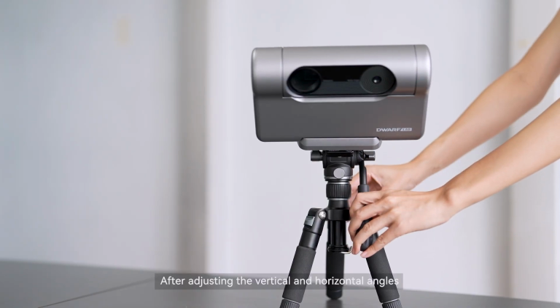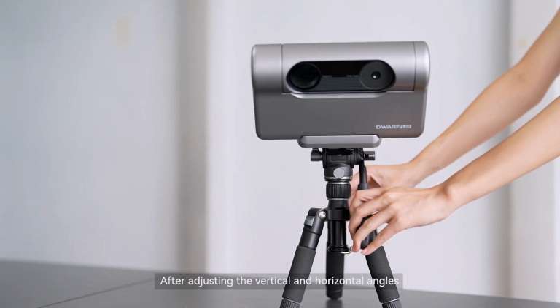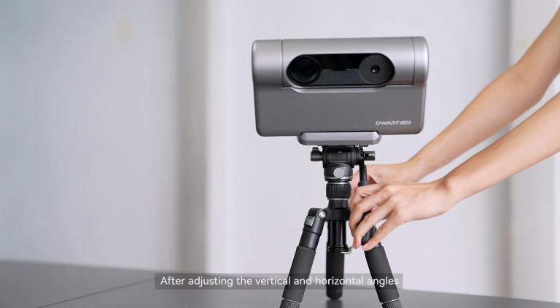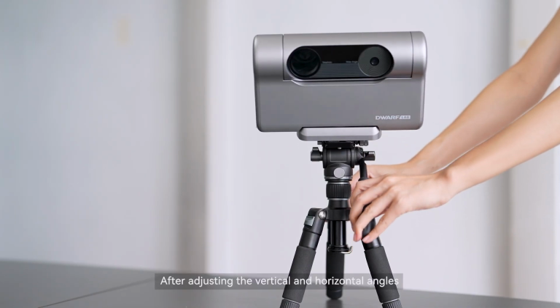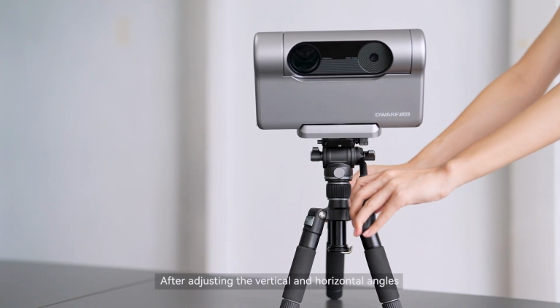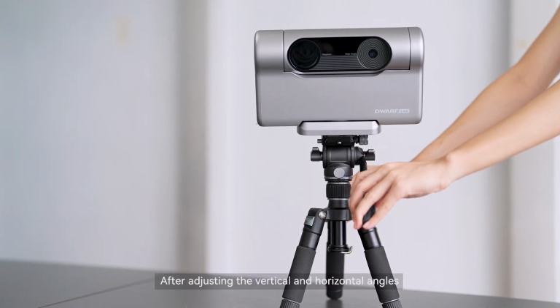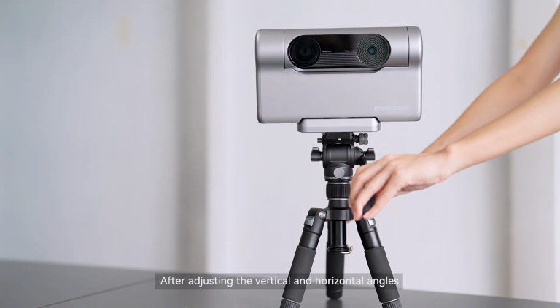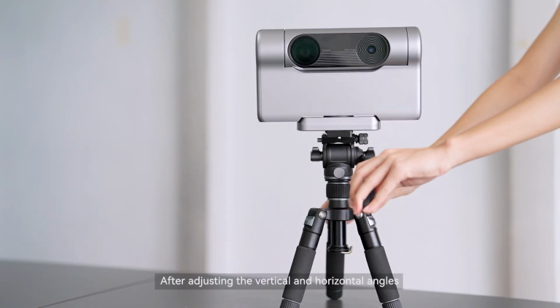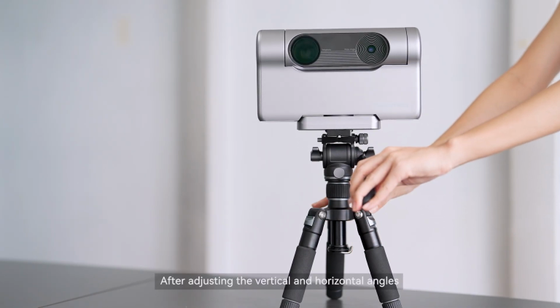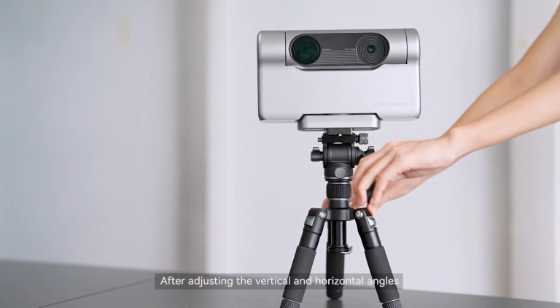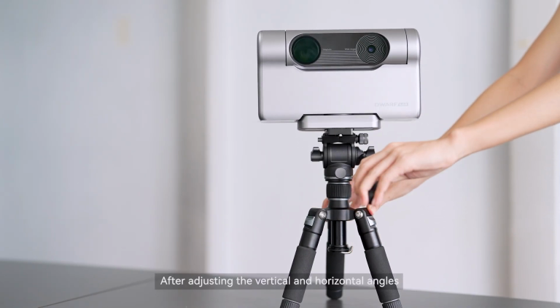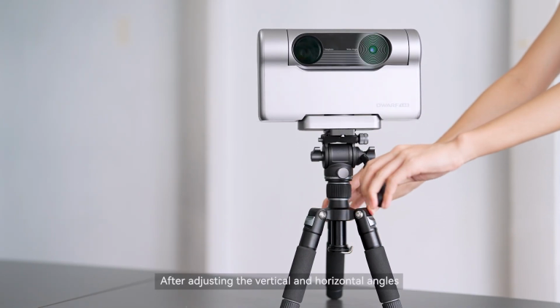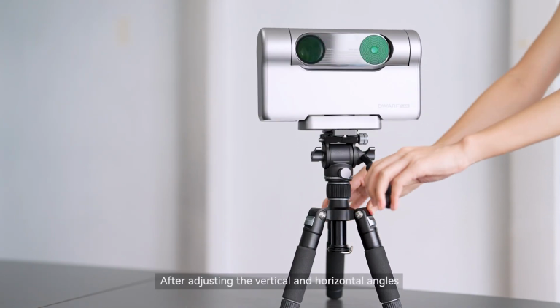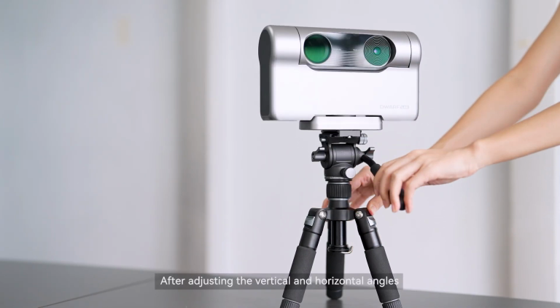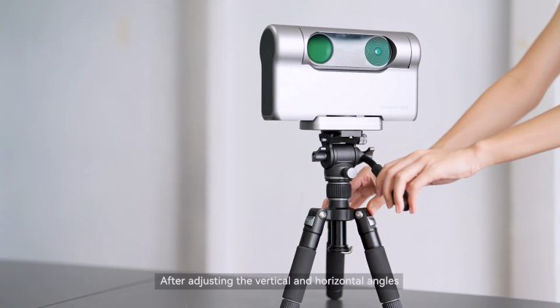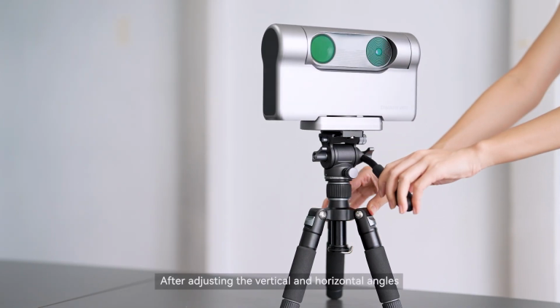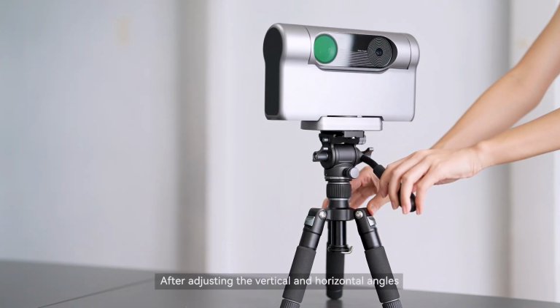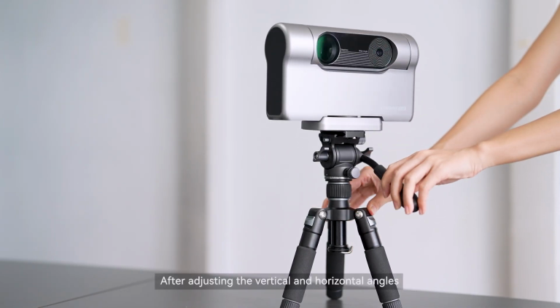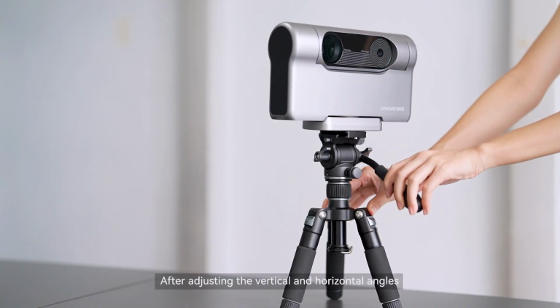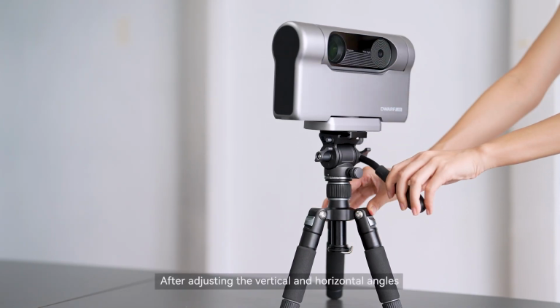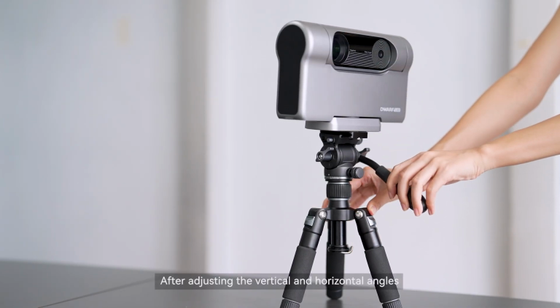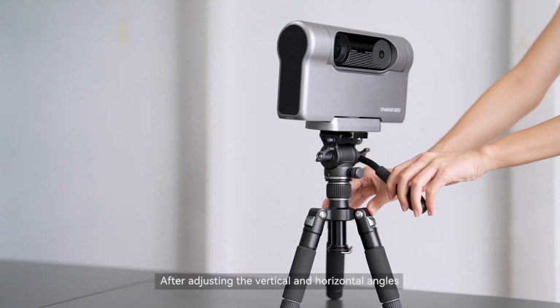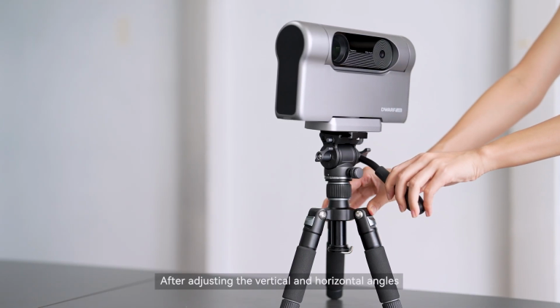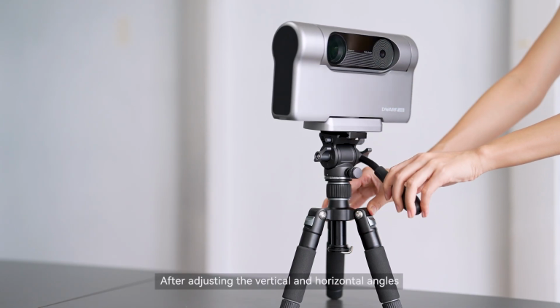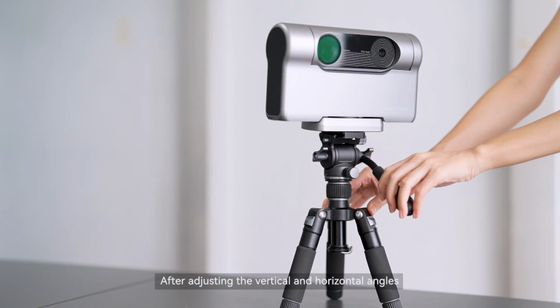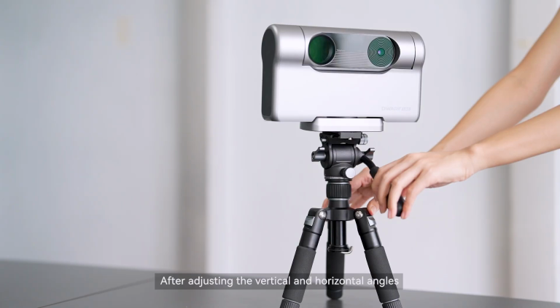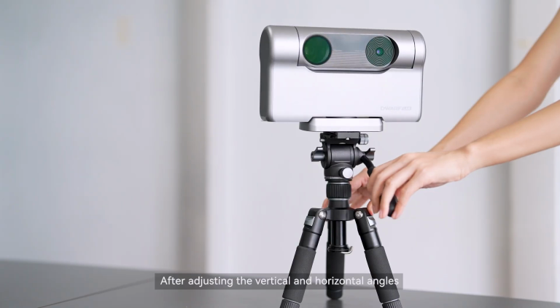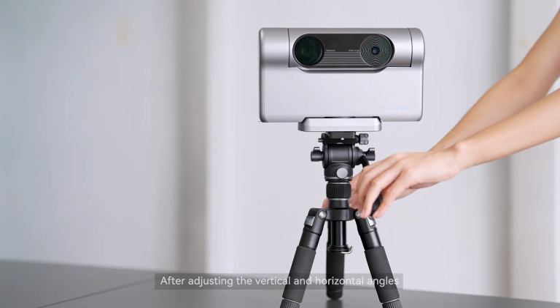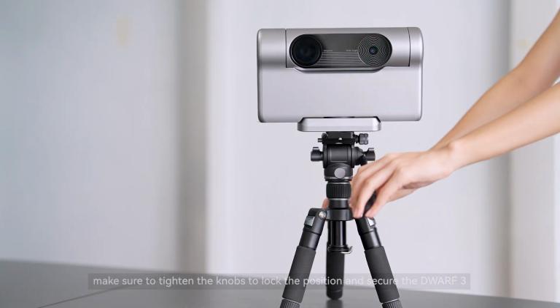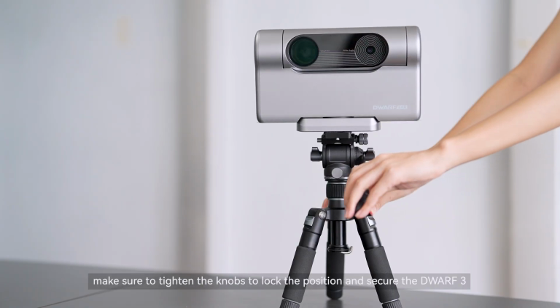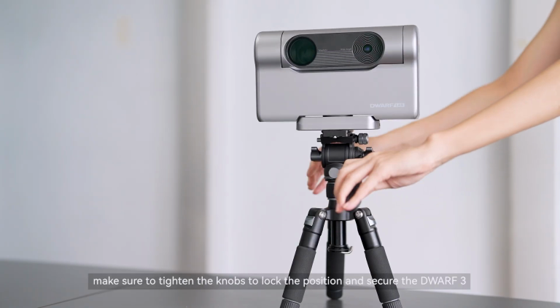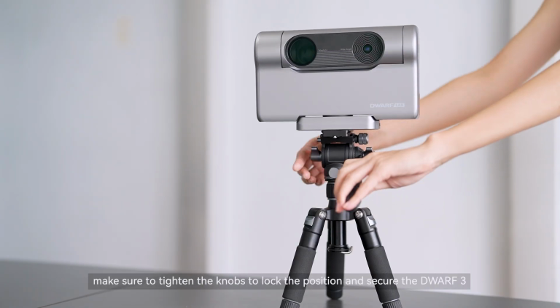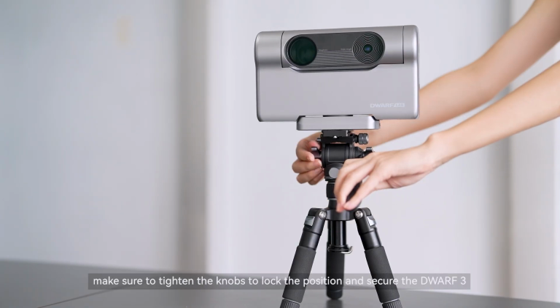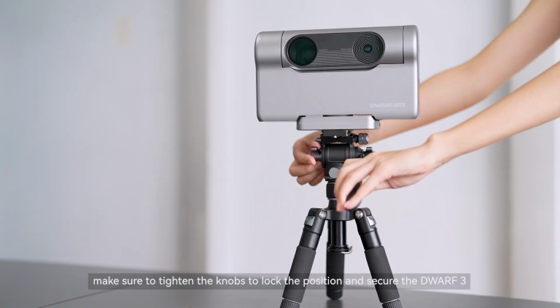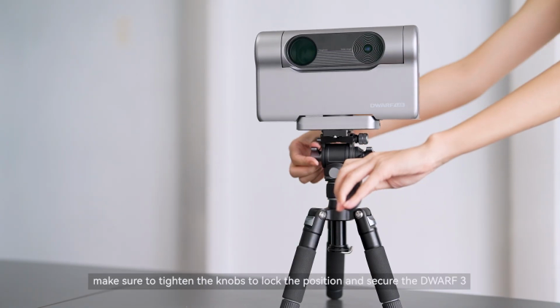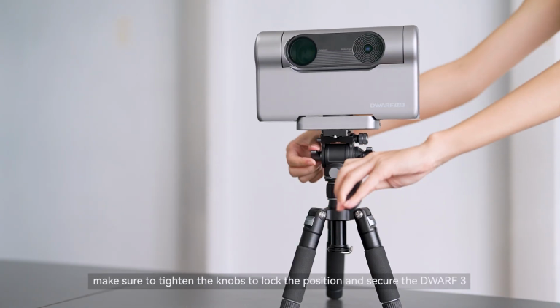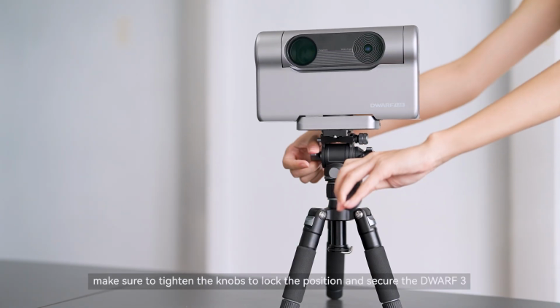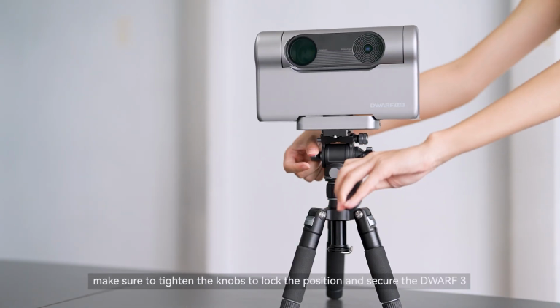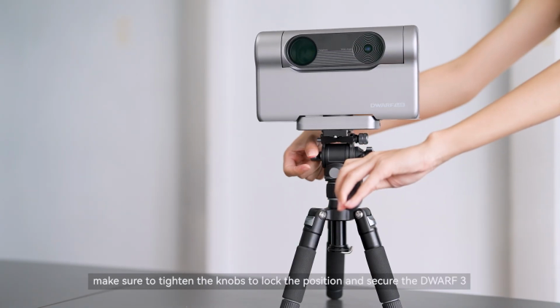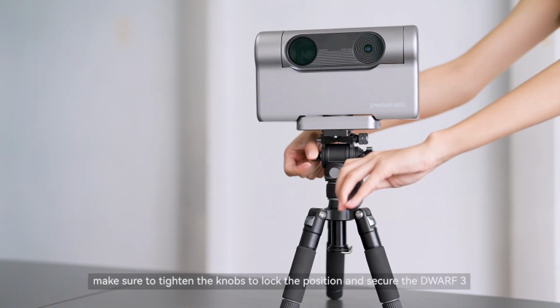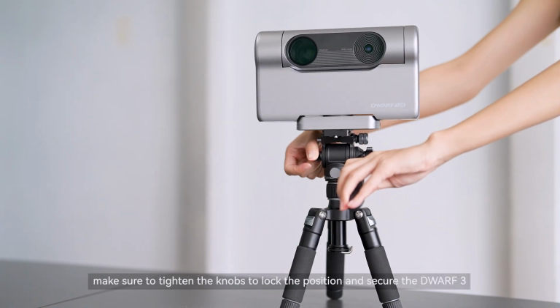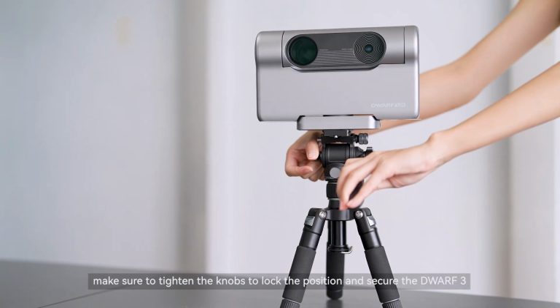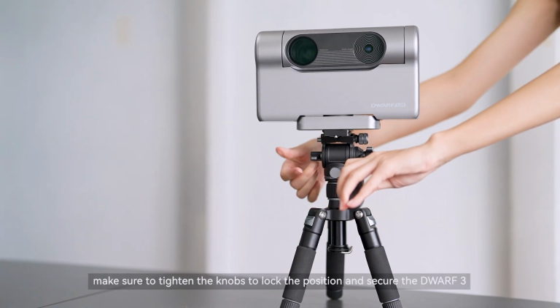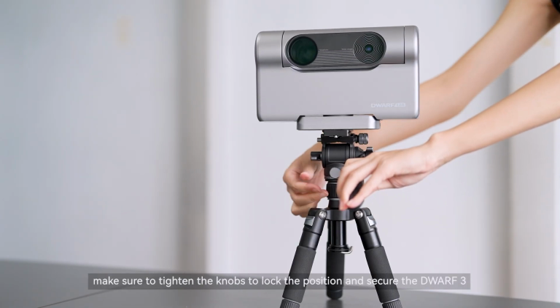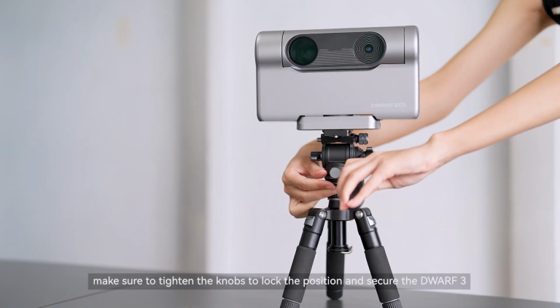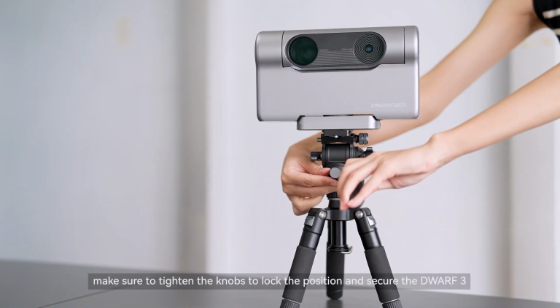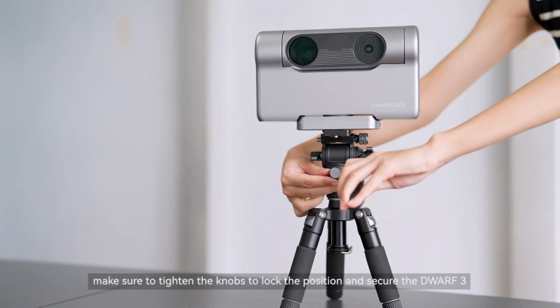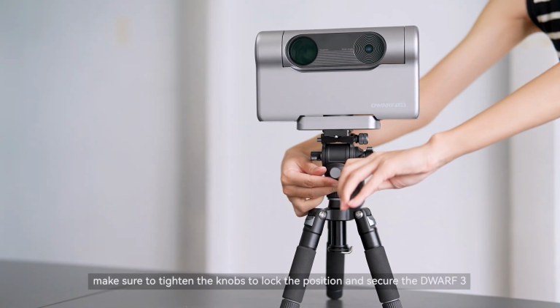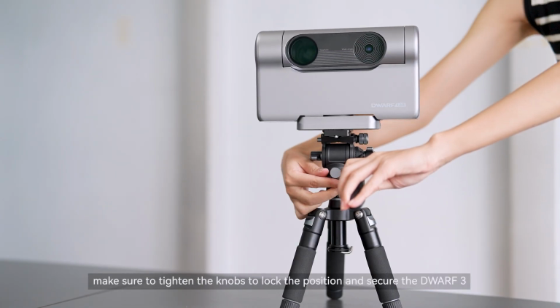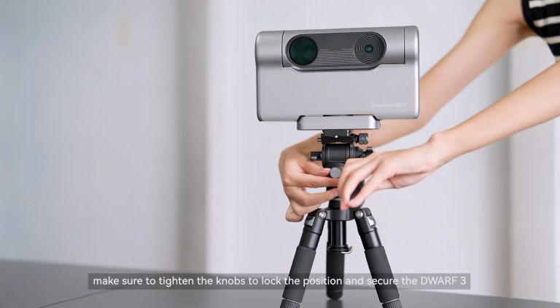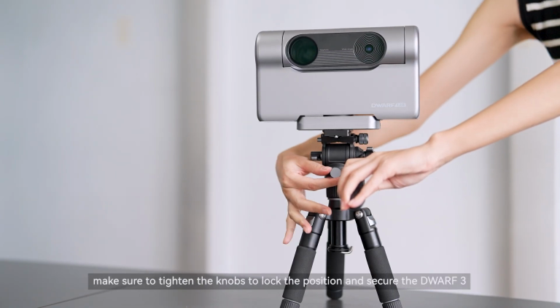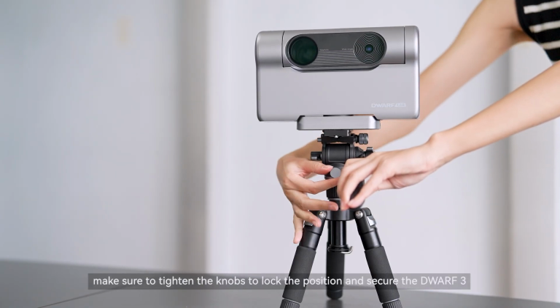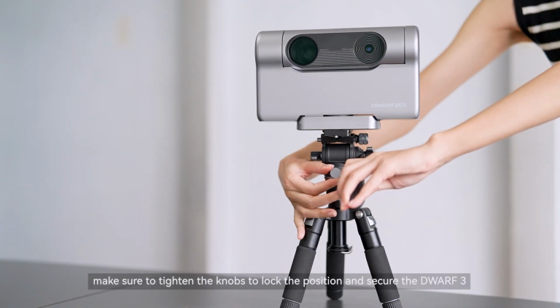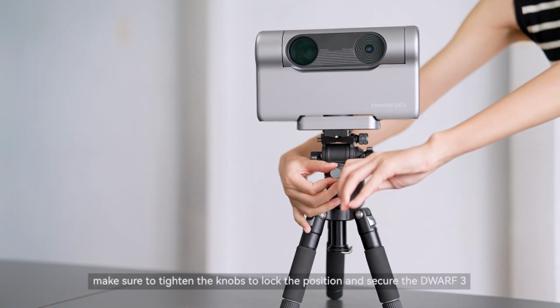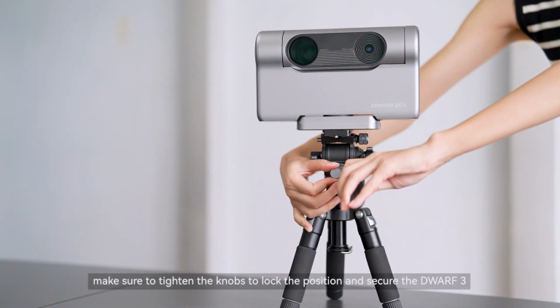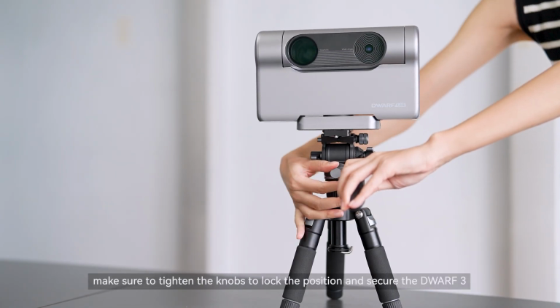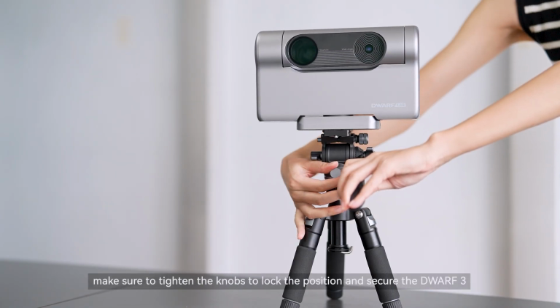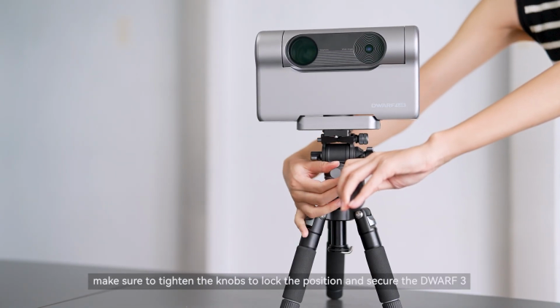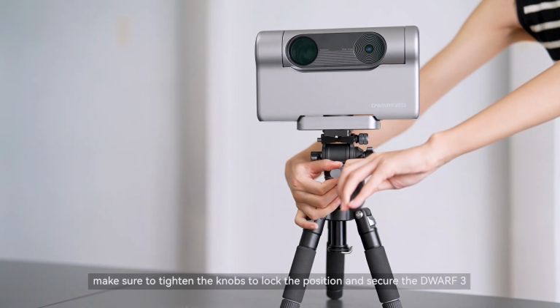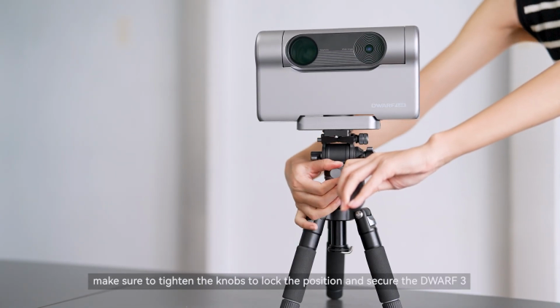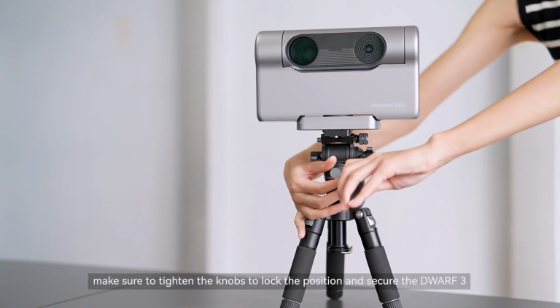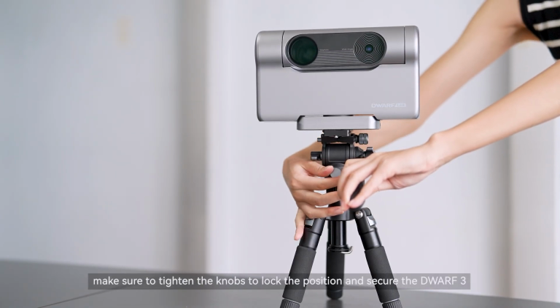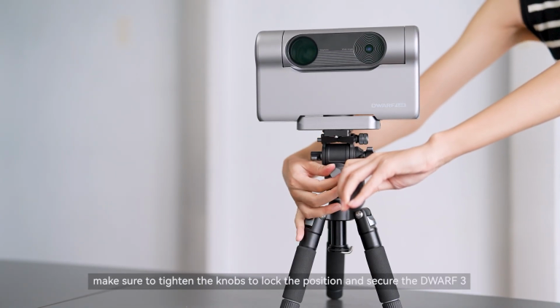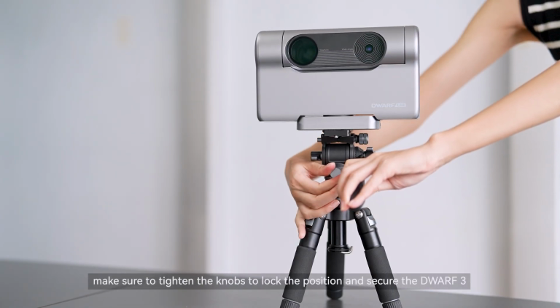After adjusting the vertical and horizontal angles, make sure to tighten the knobs to lock the position and secure the Dwarf 3.